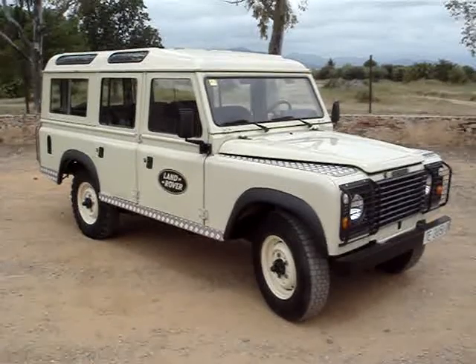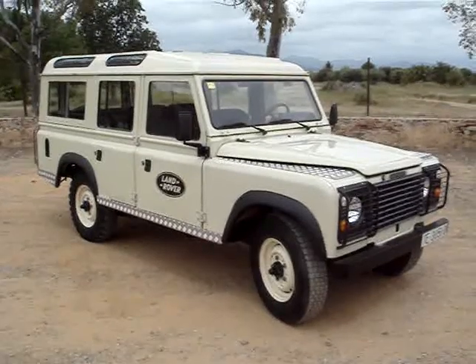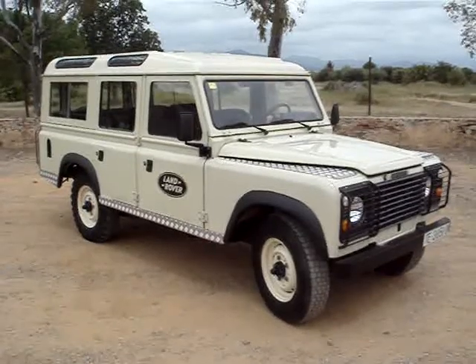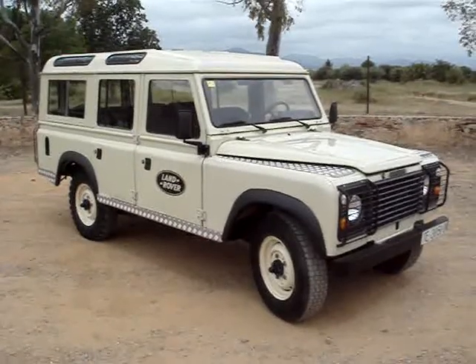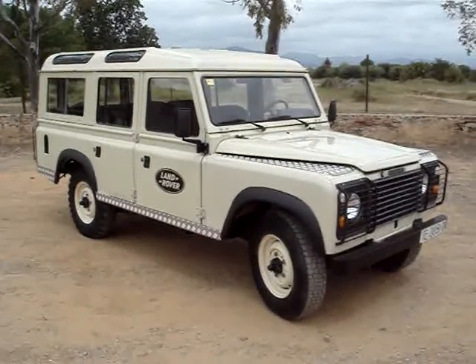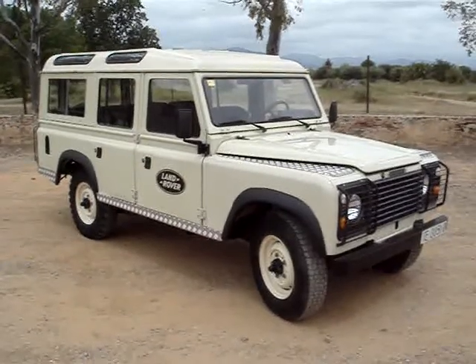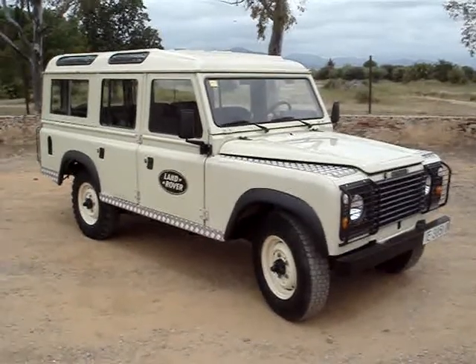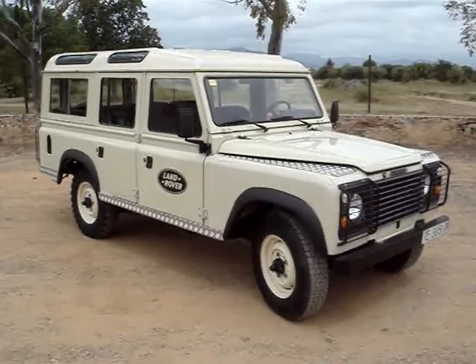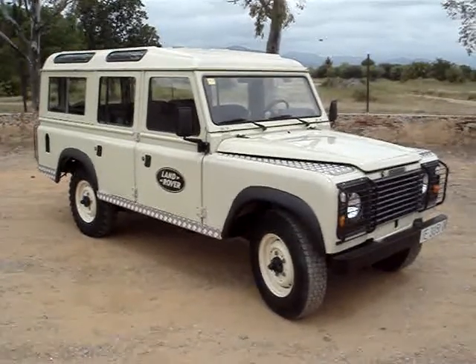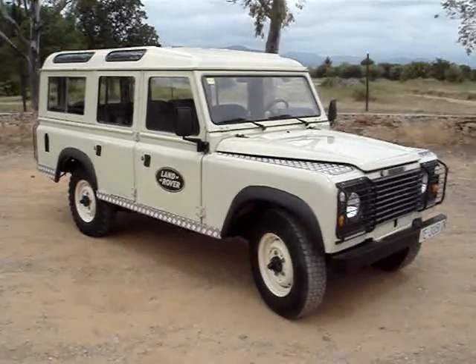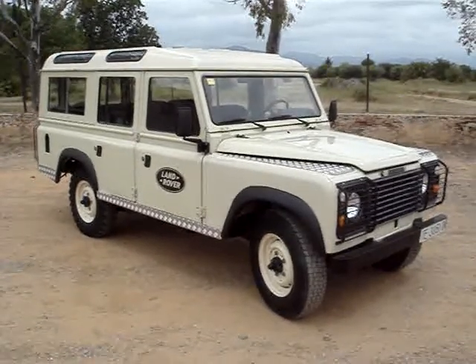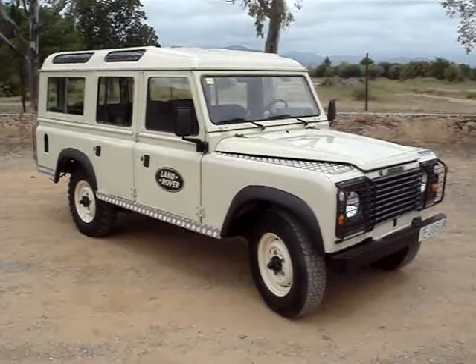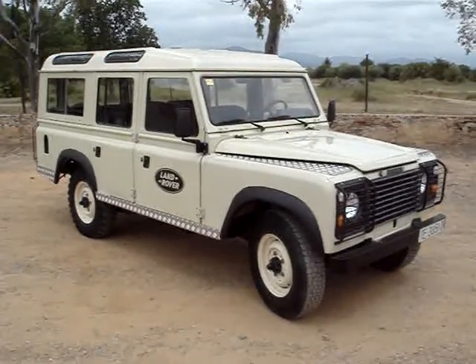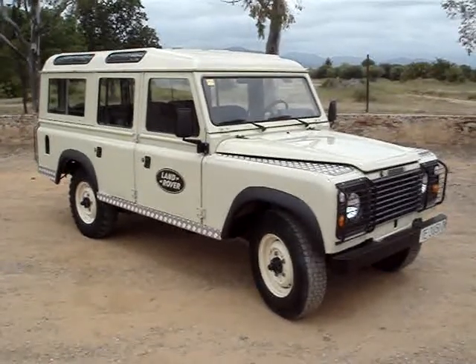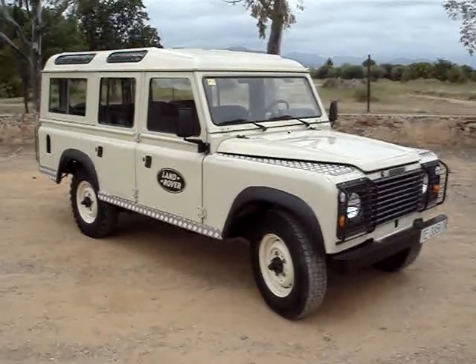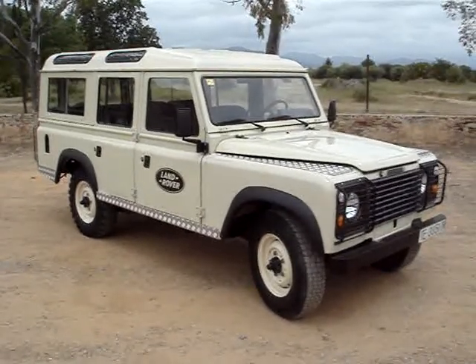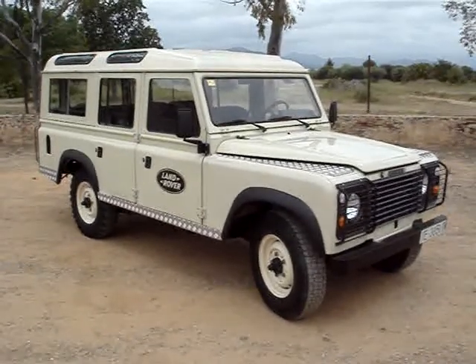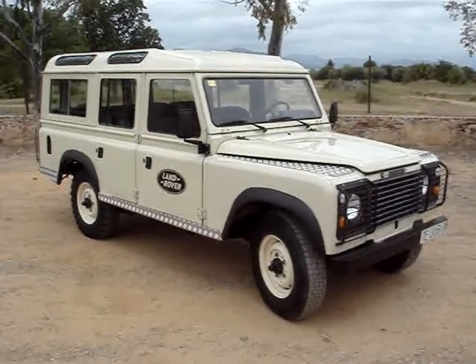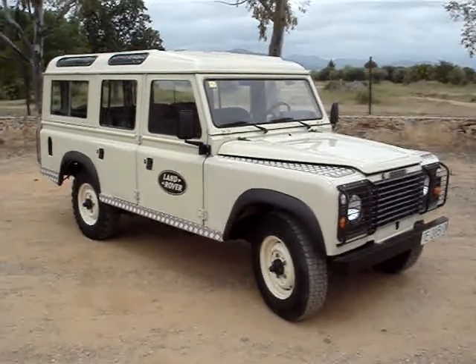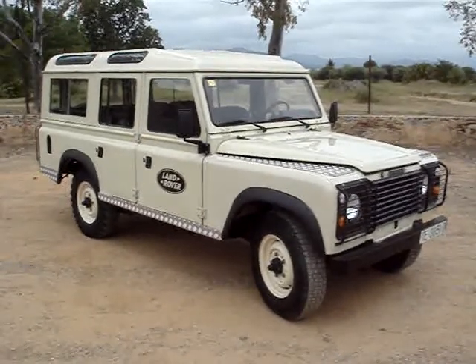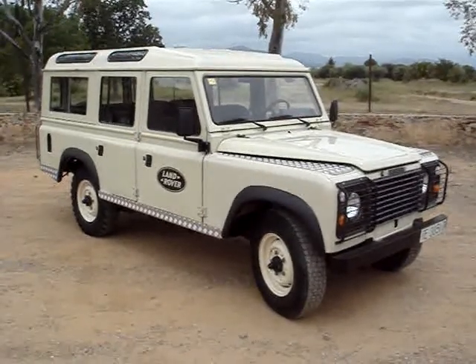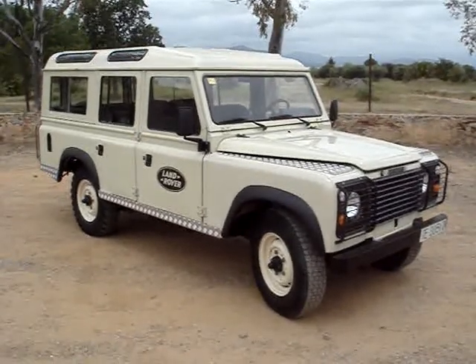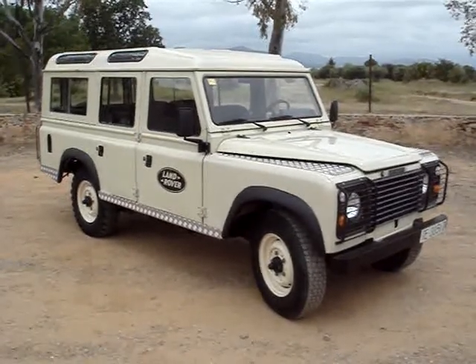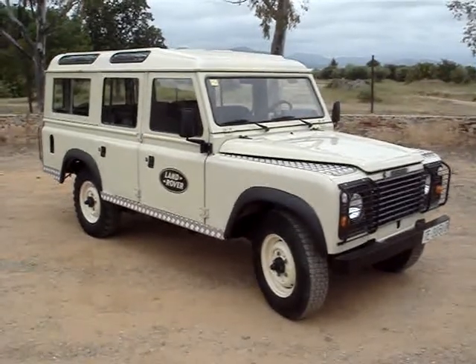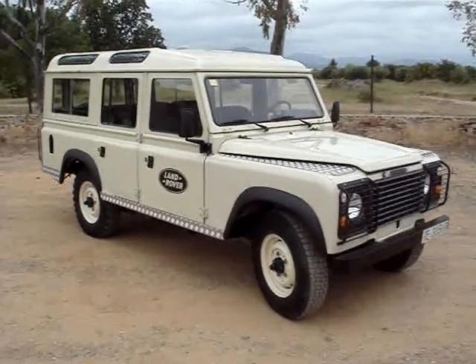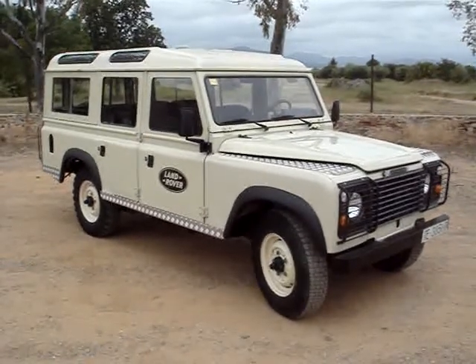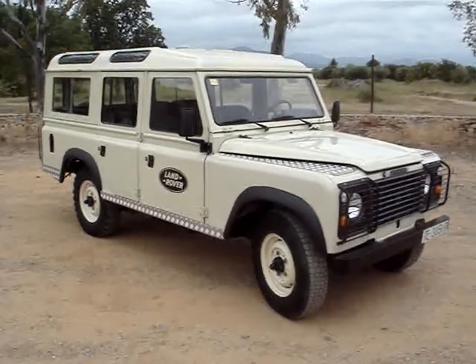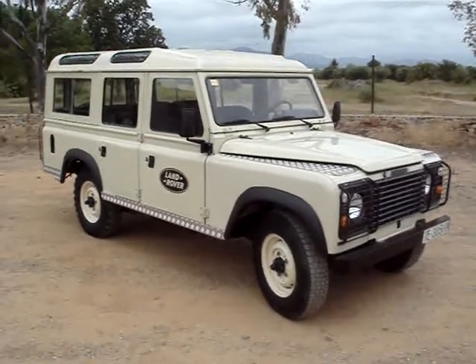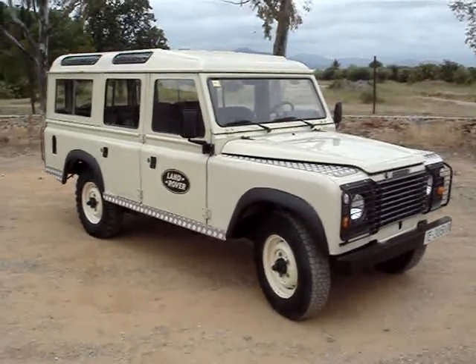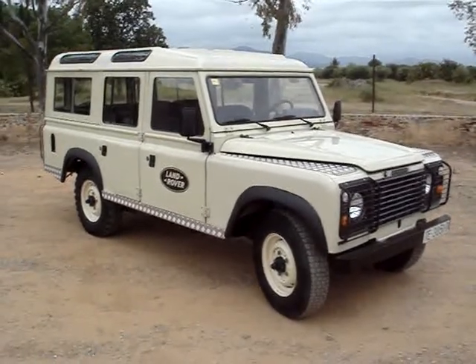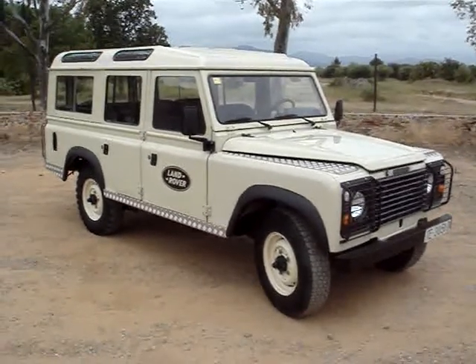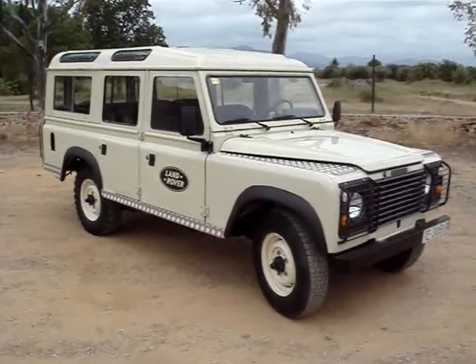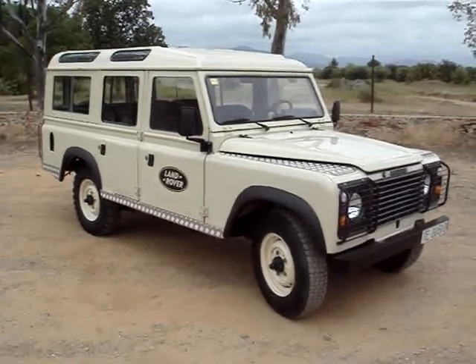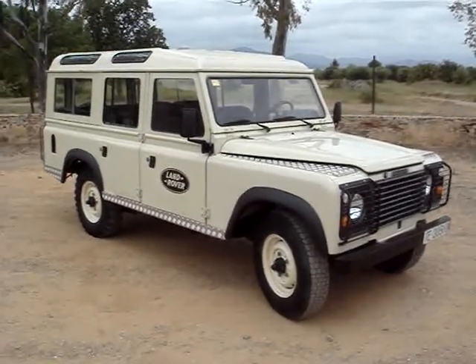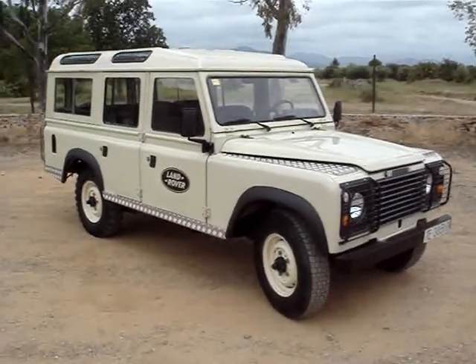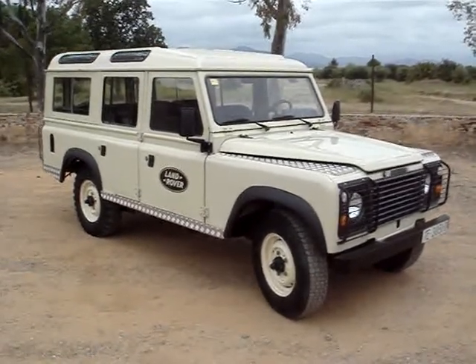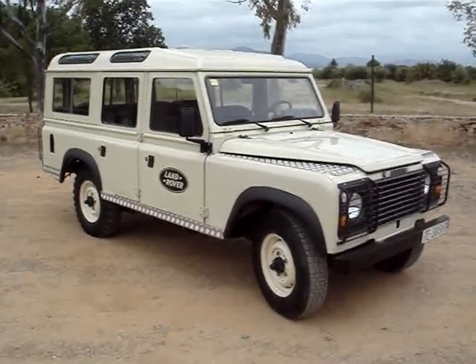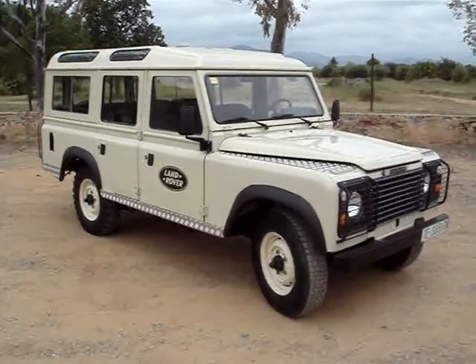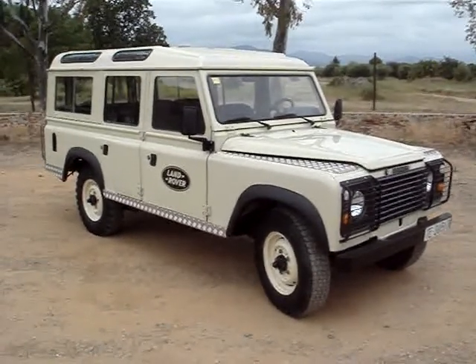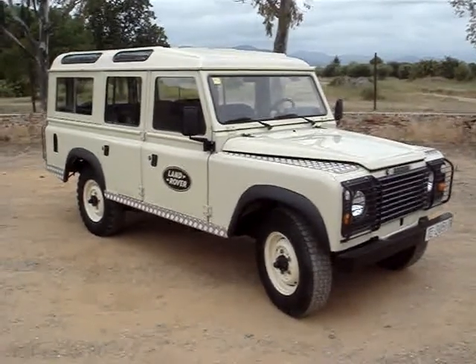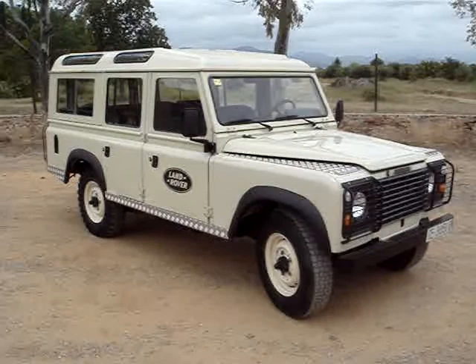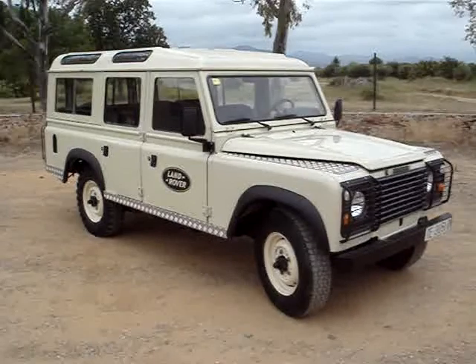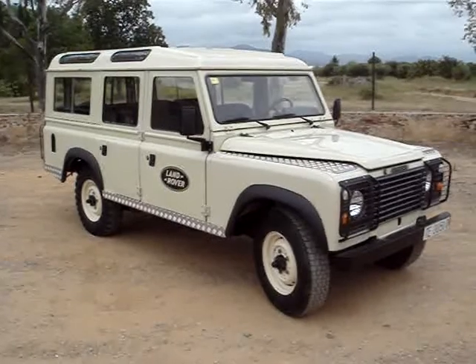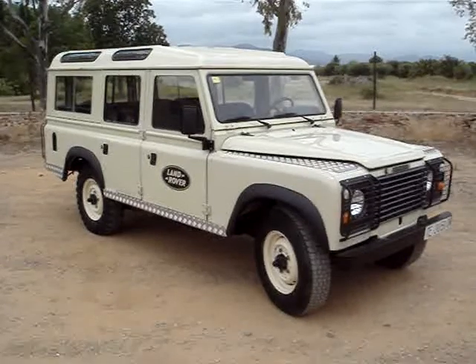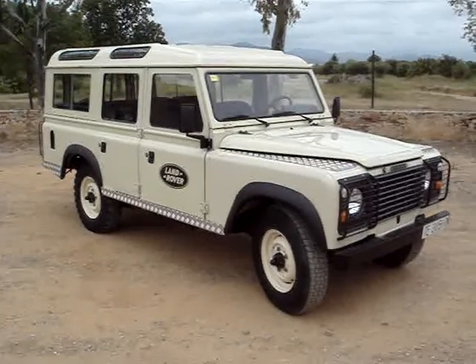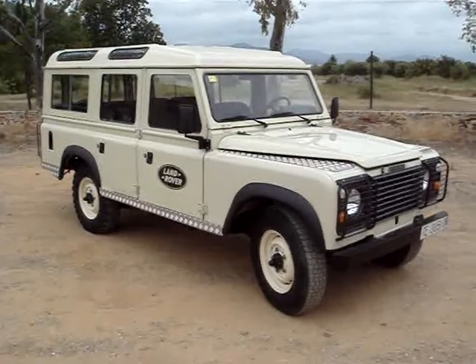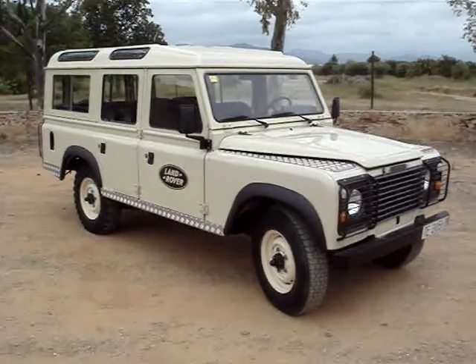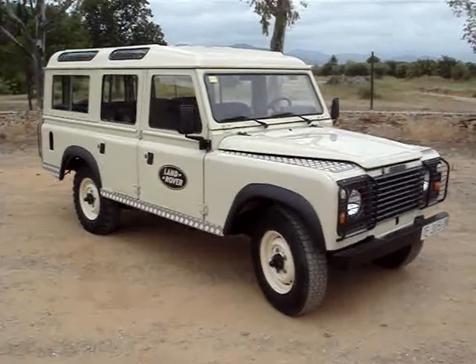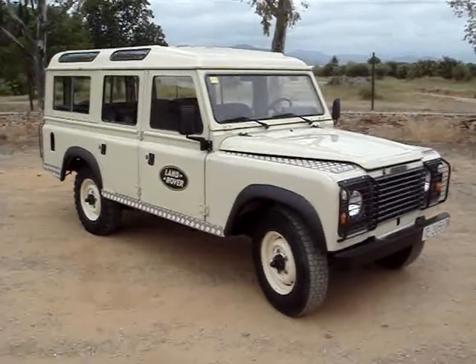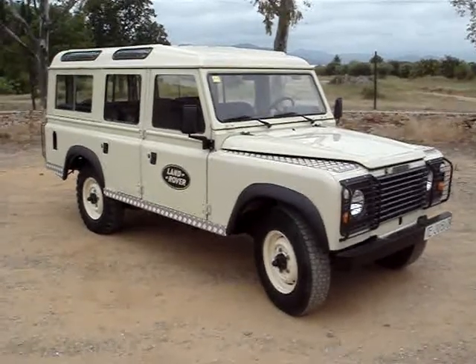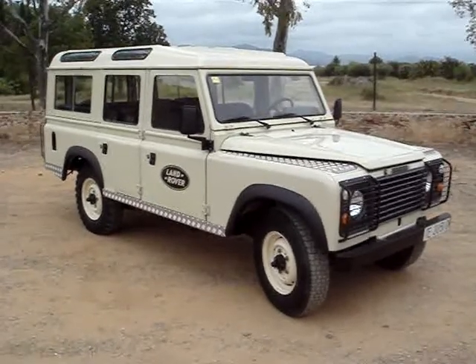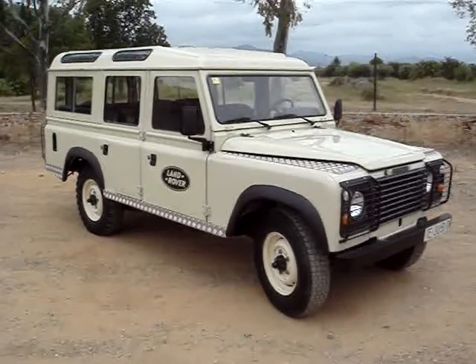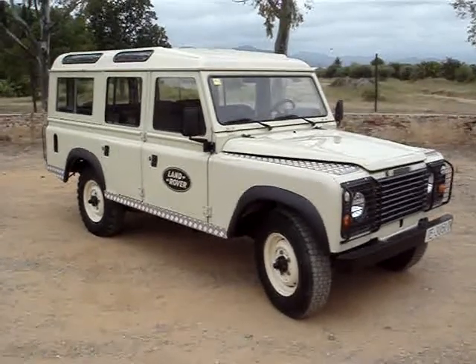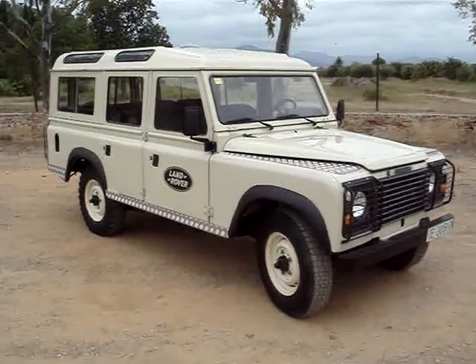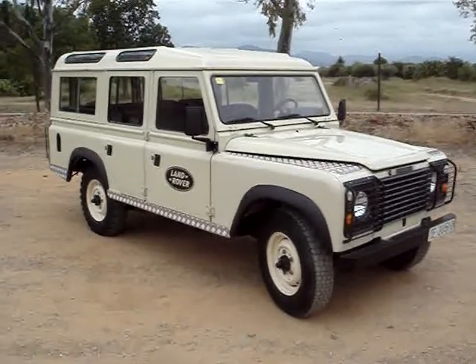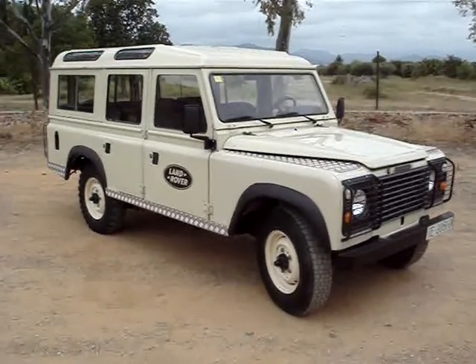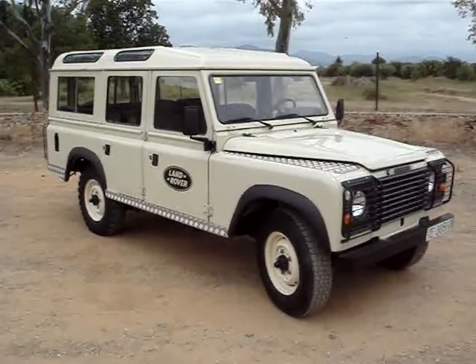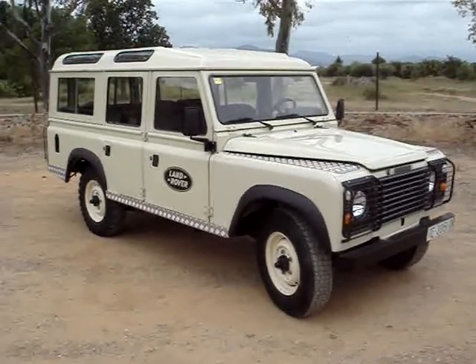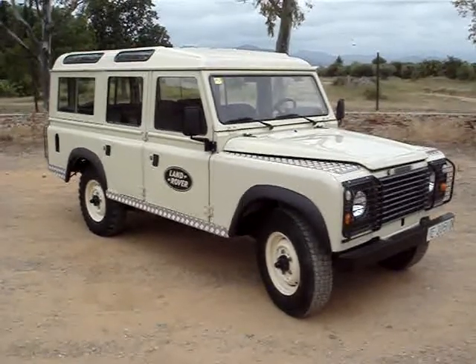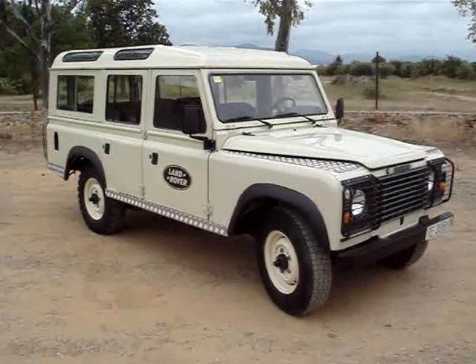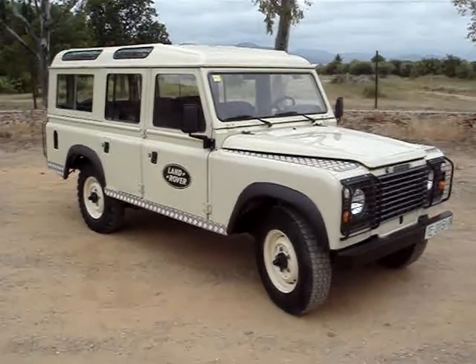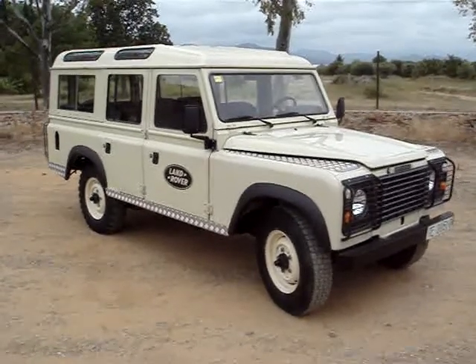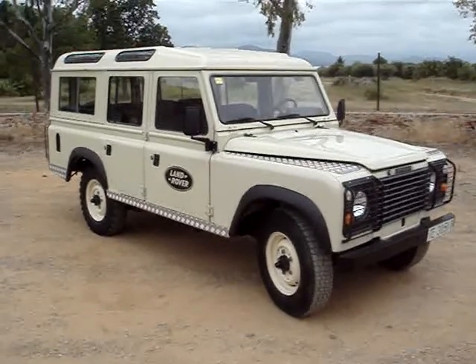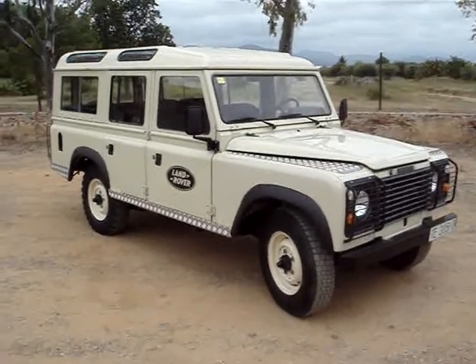Hello, welcome once again. It's a 1985 Land Rover we have here from Spain.